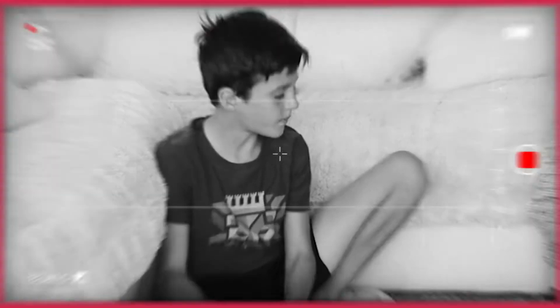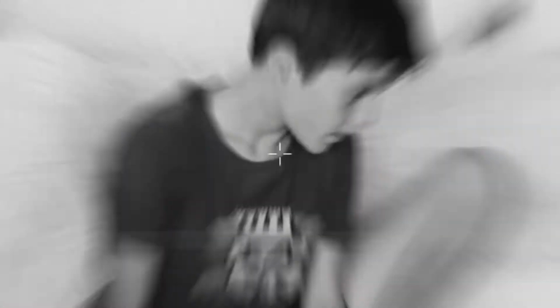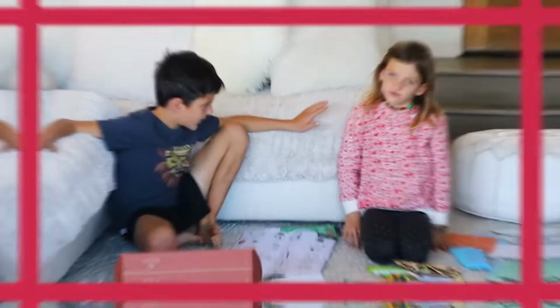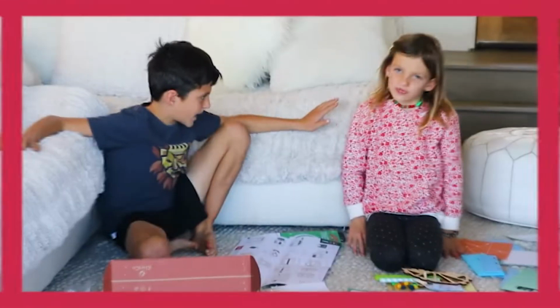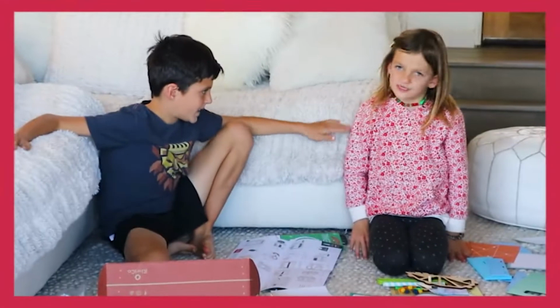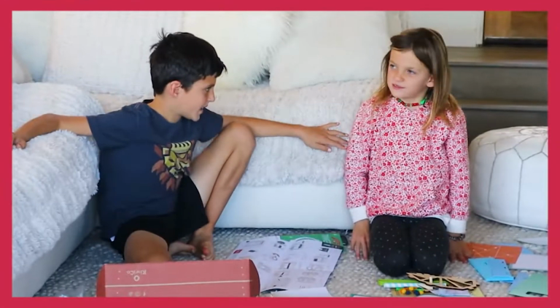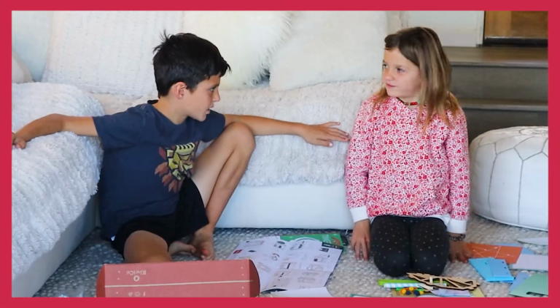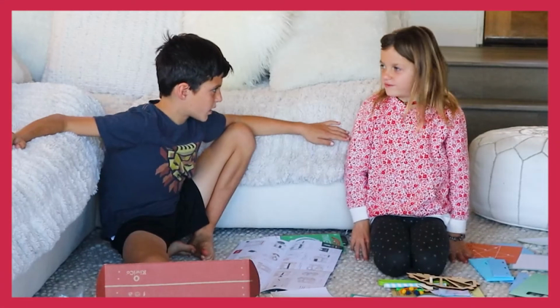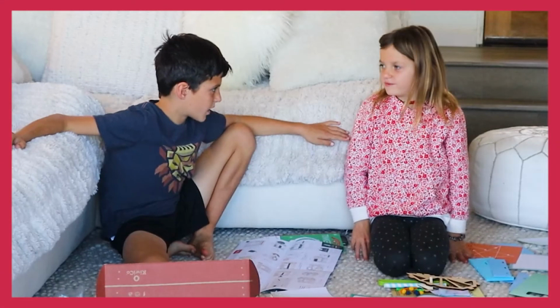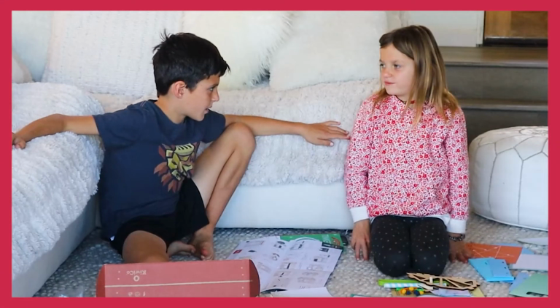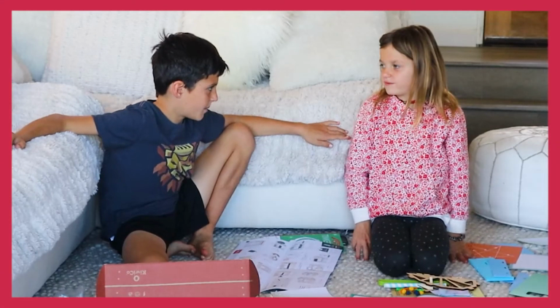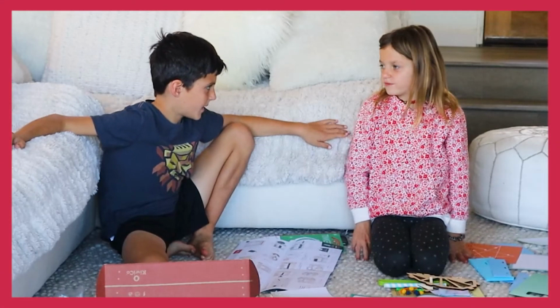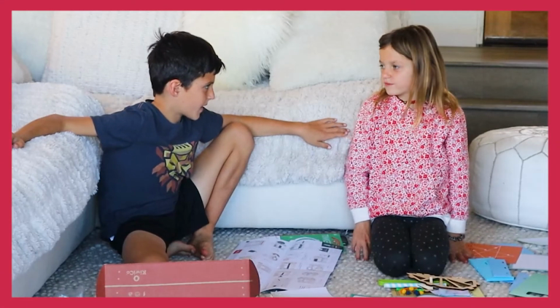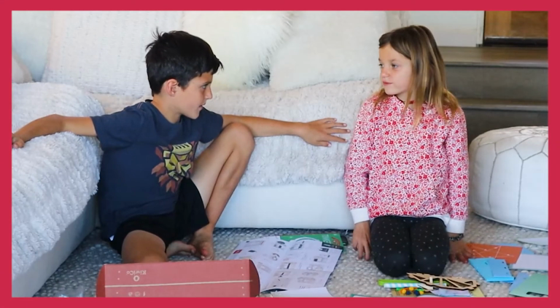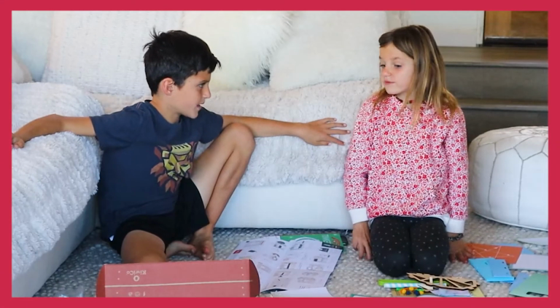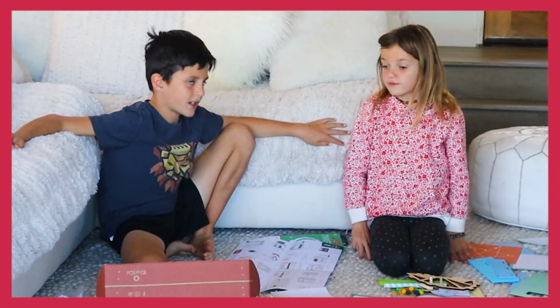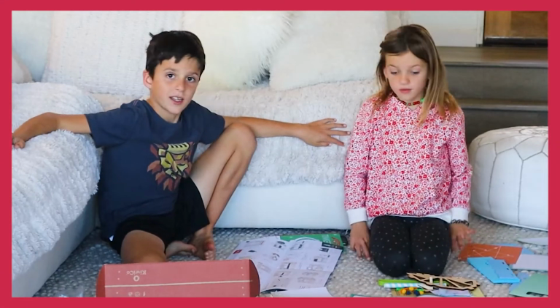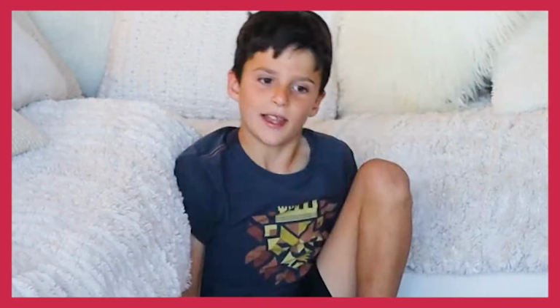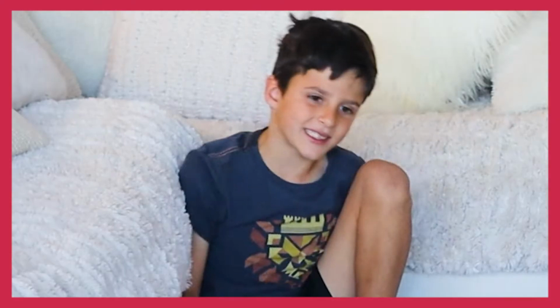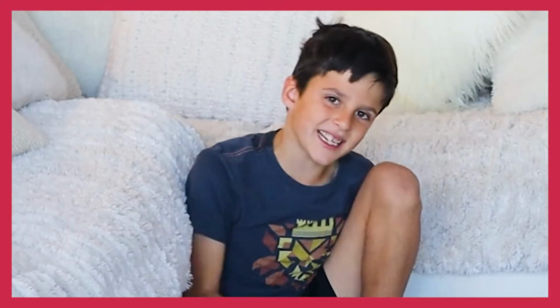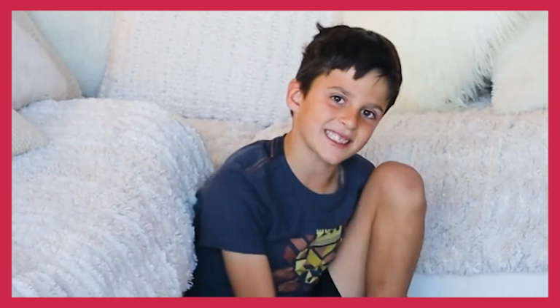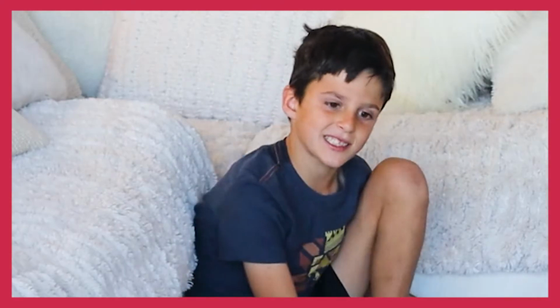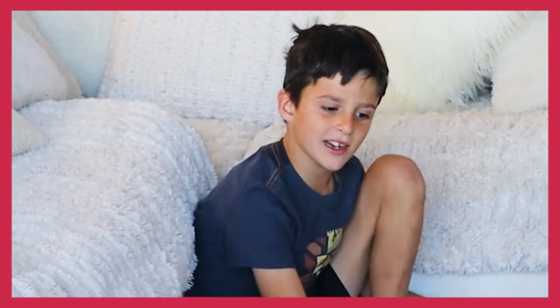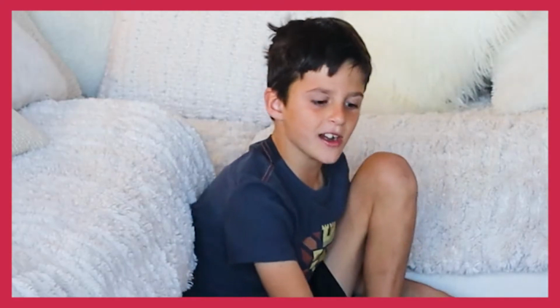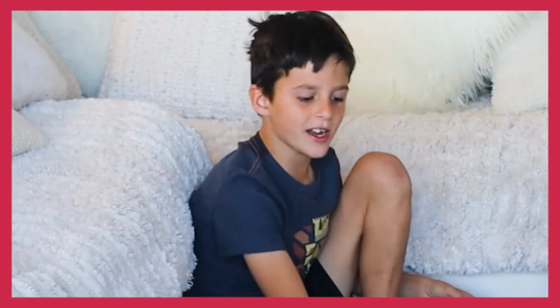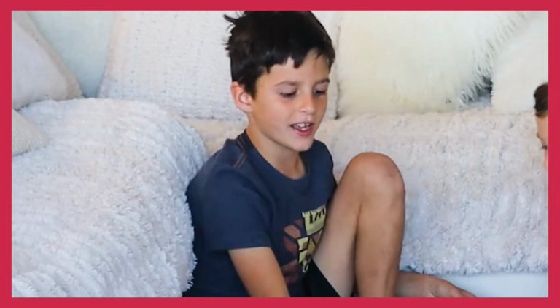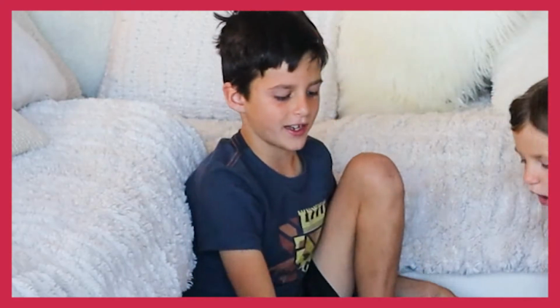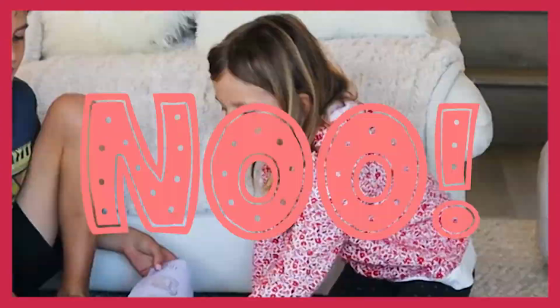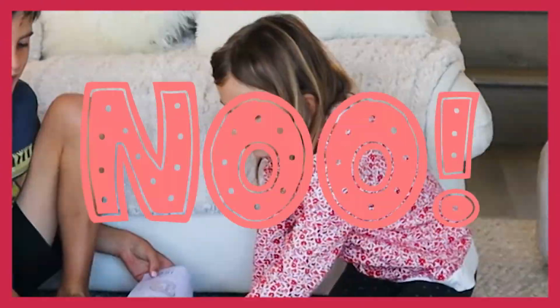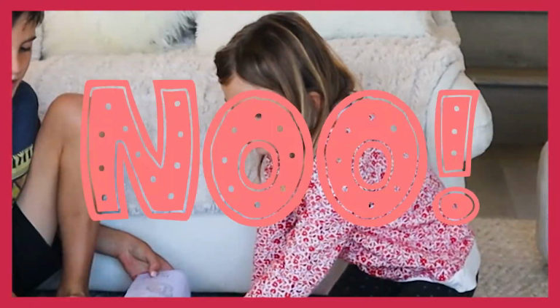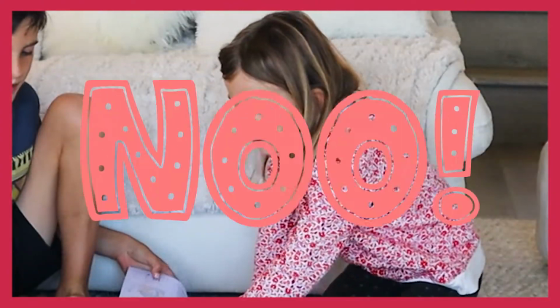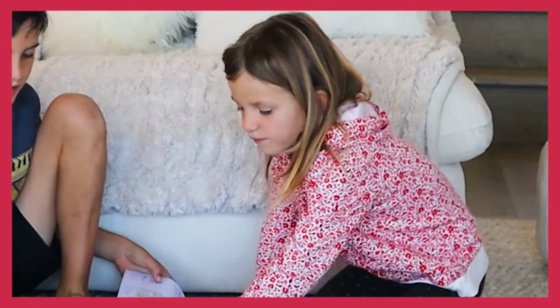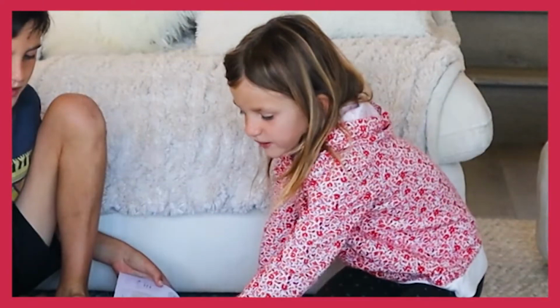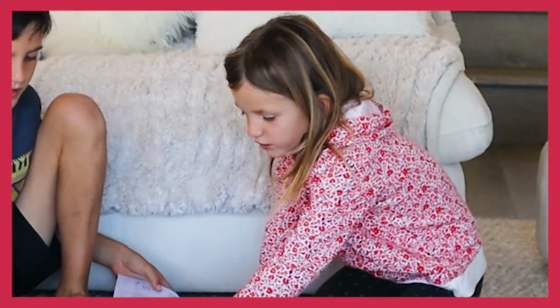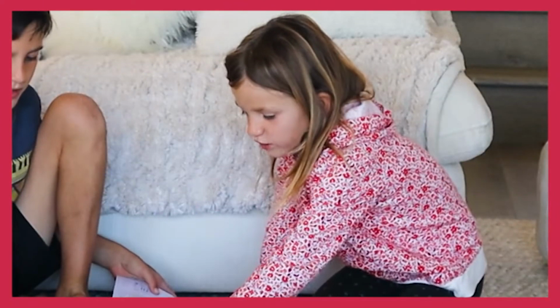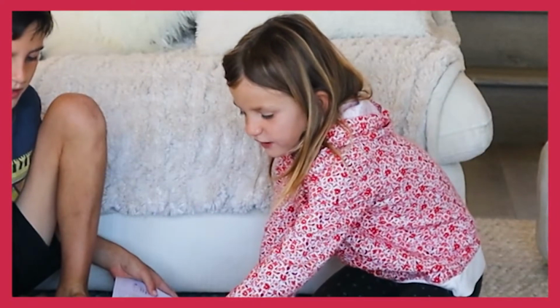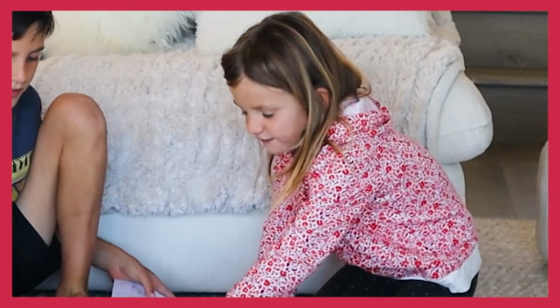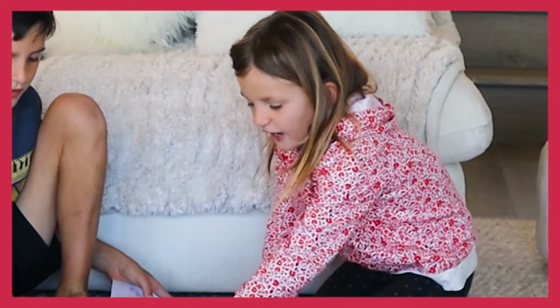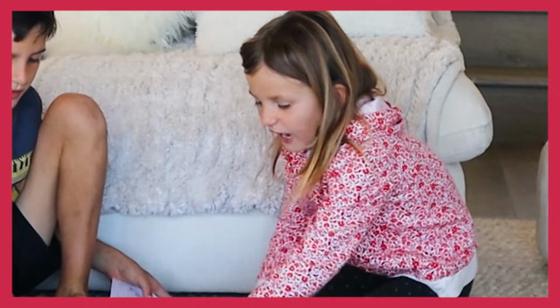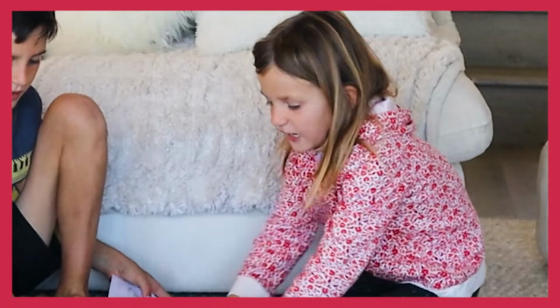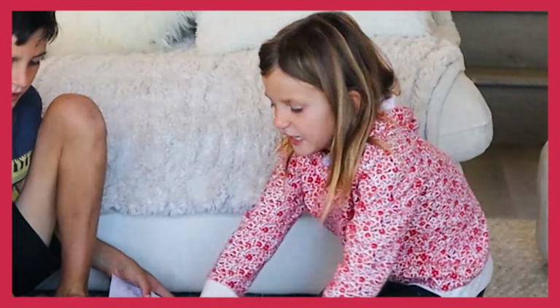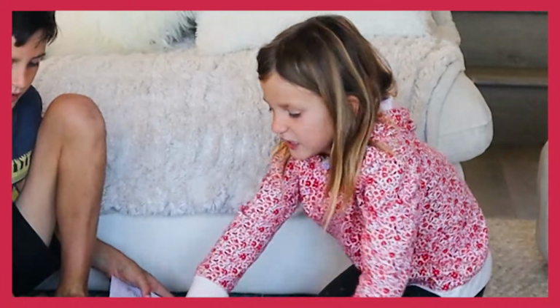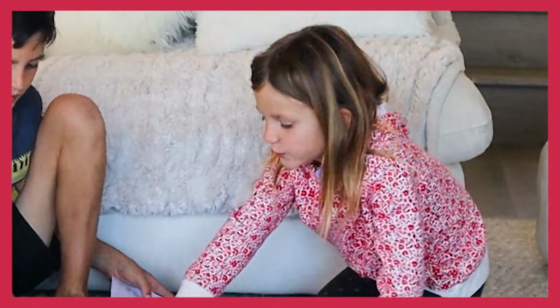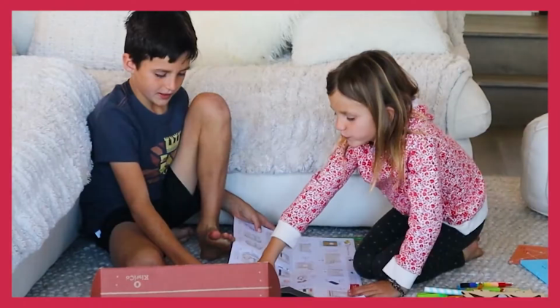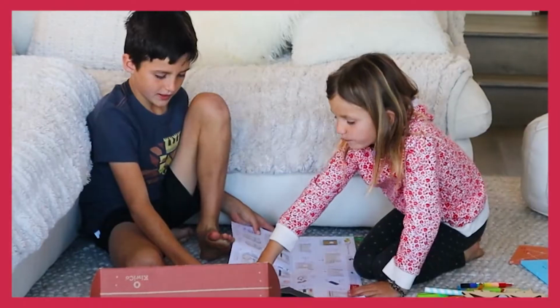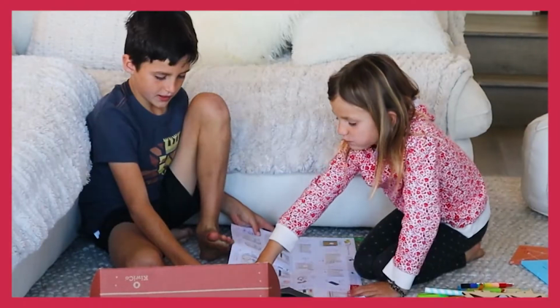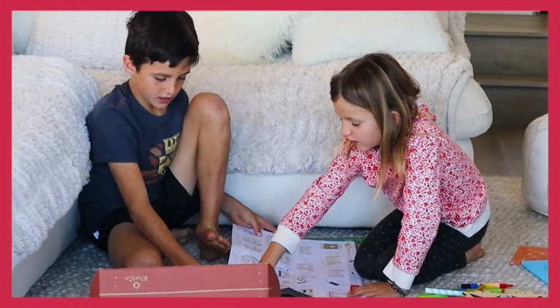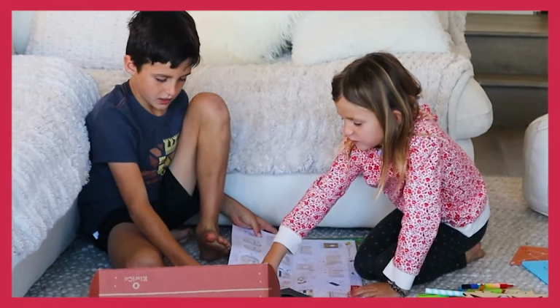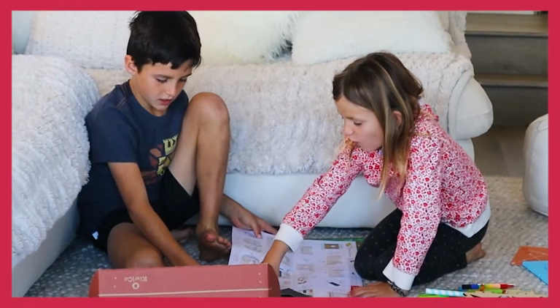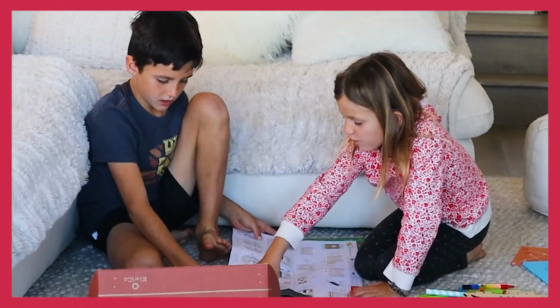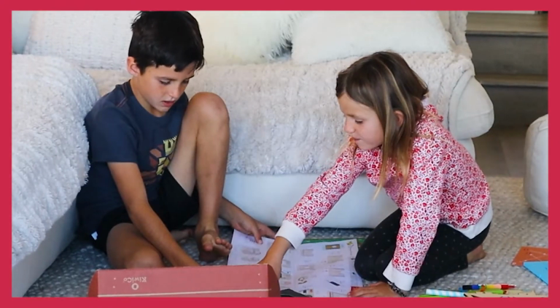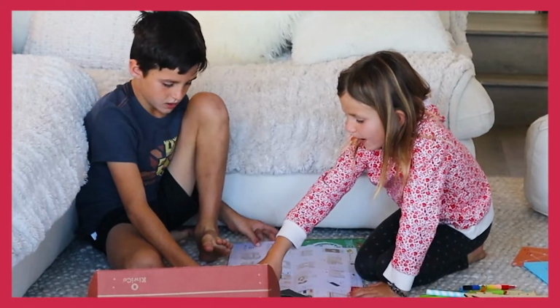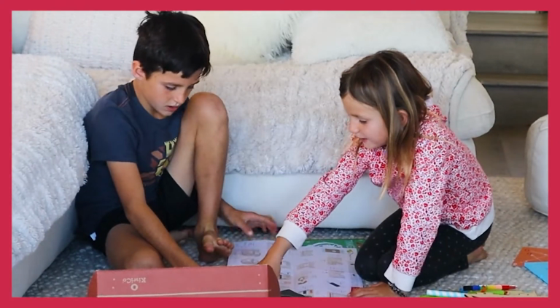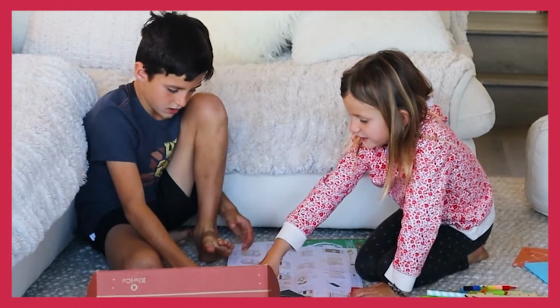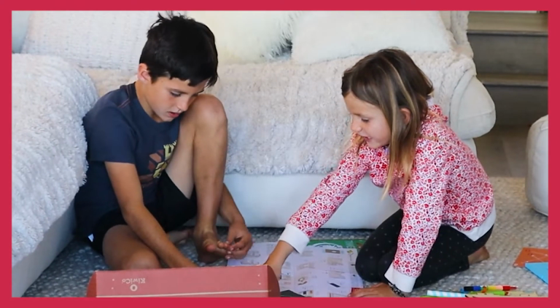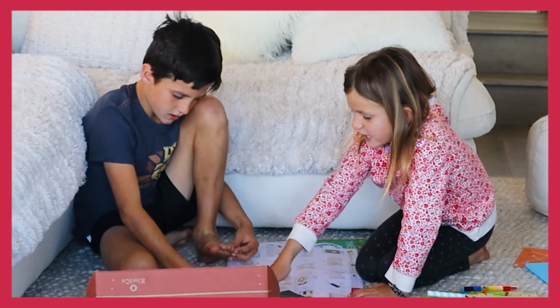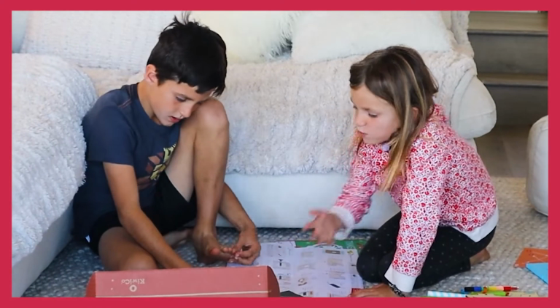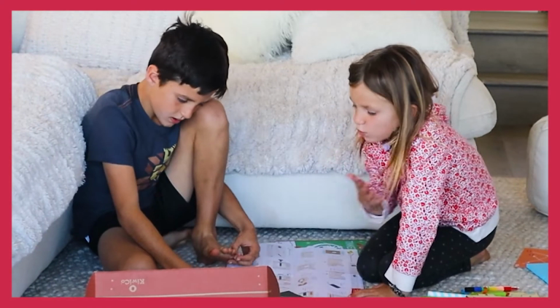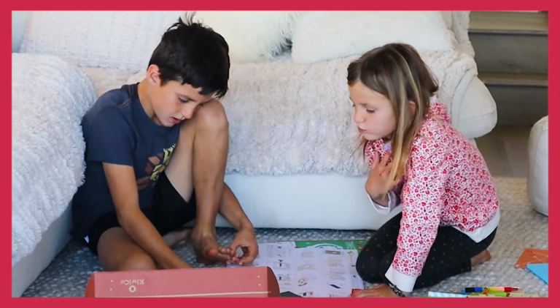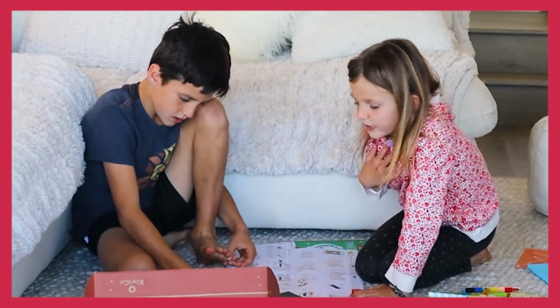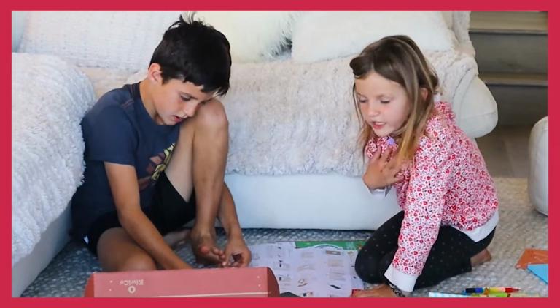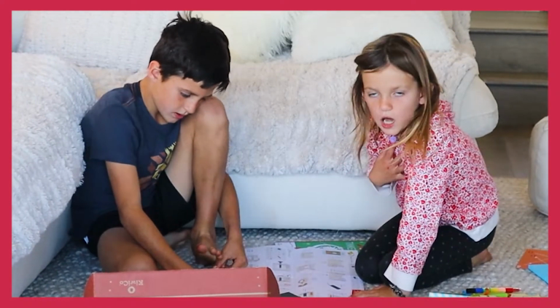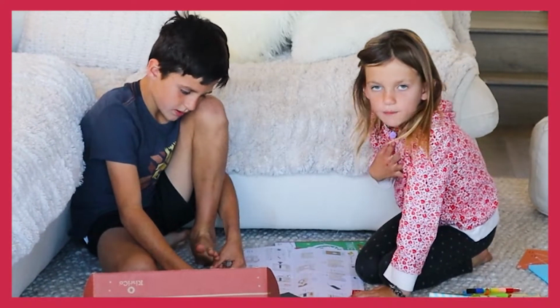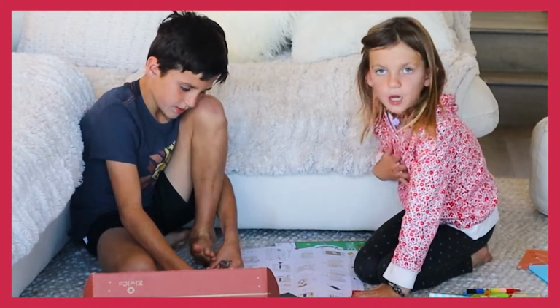I think we're done opening everything. Let's get started. Look at that — you can press all the buttons and it will light up. Isn't that cool?